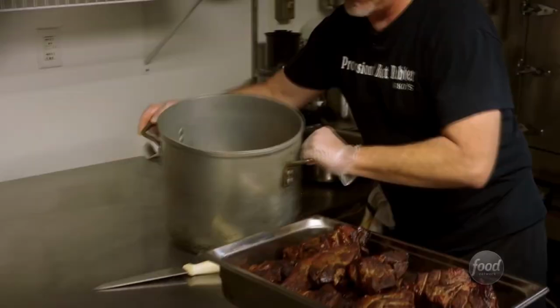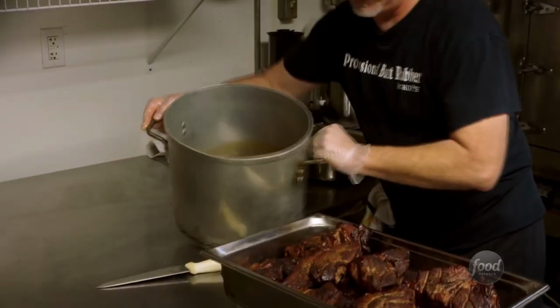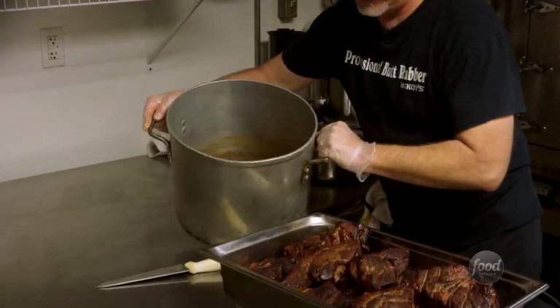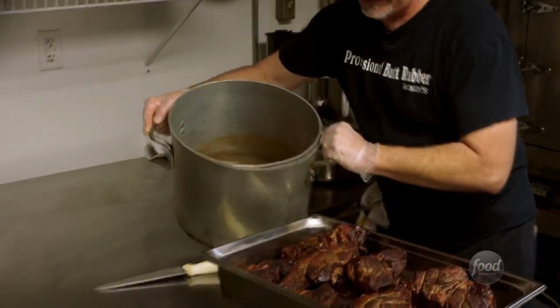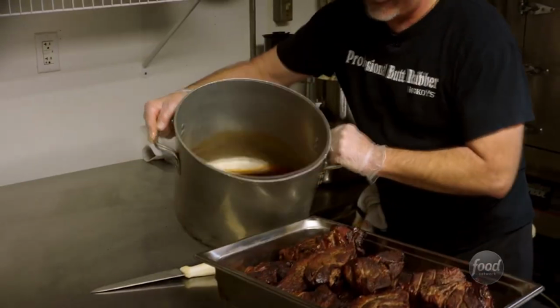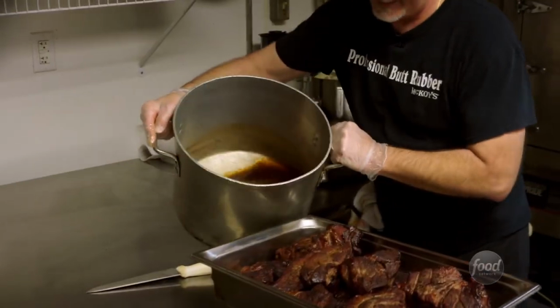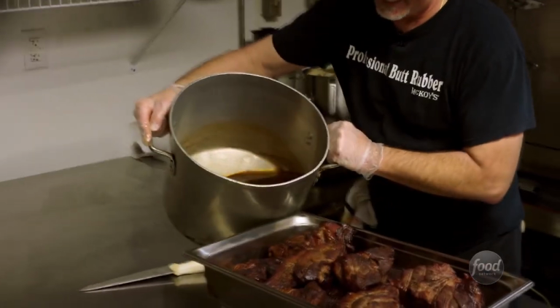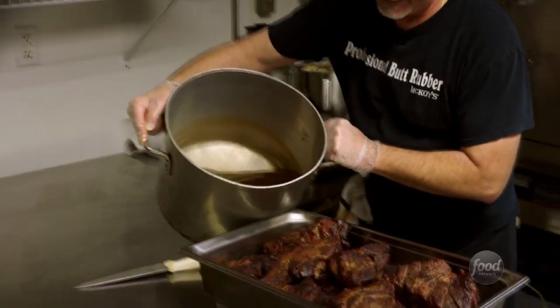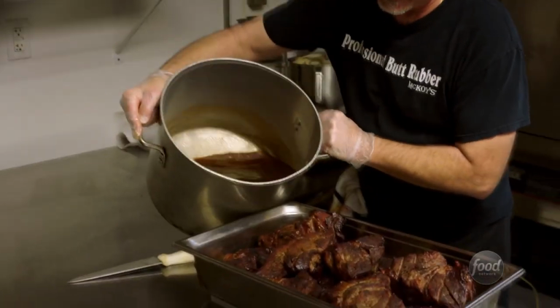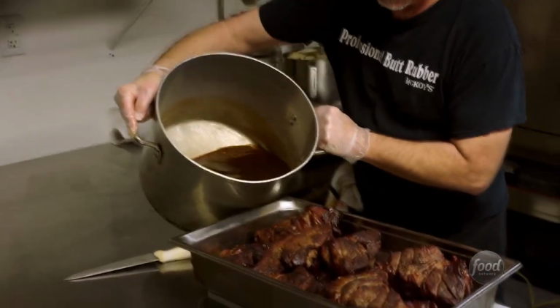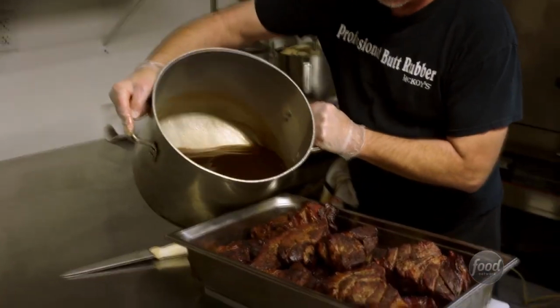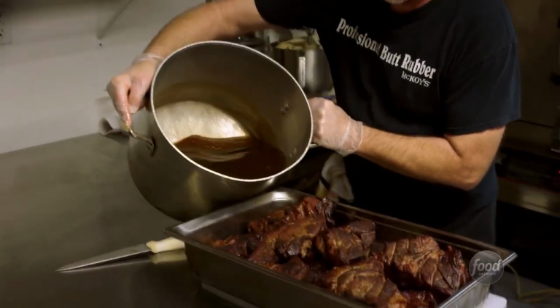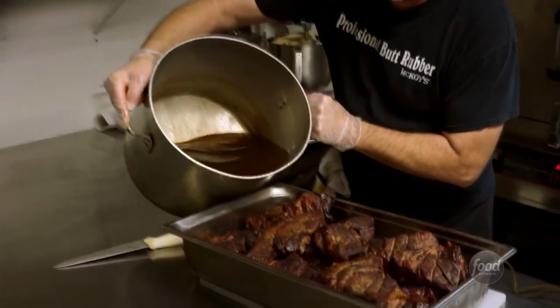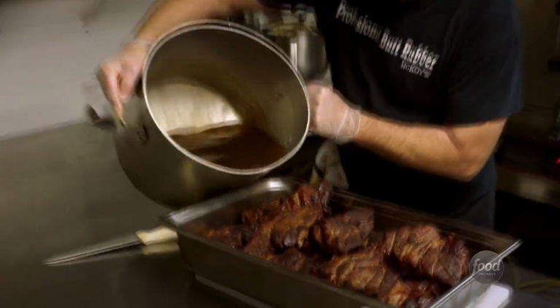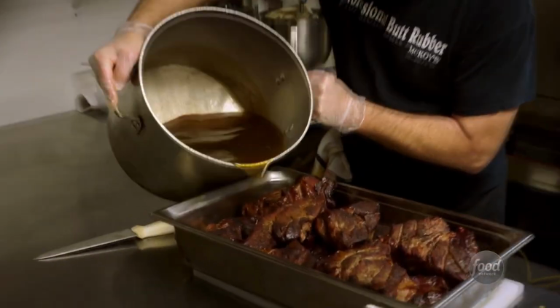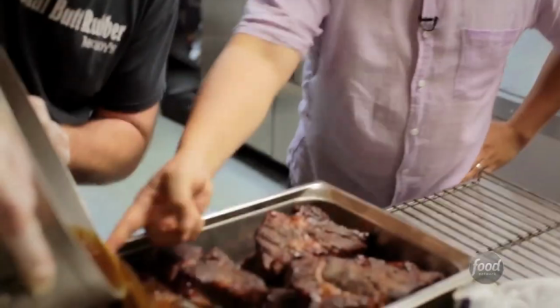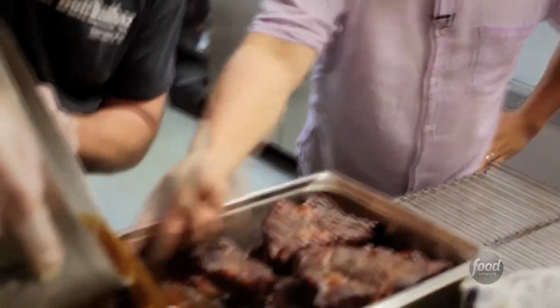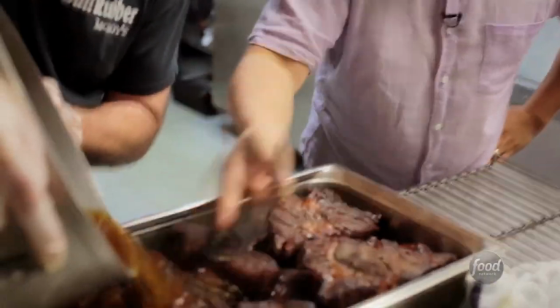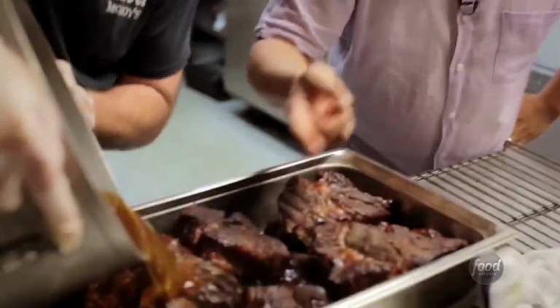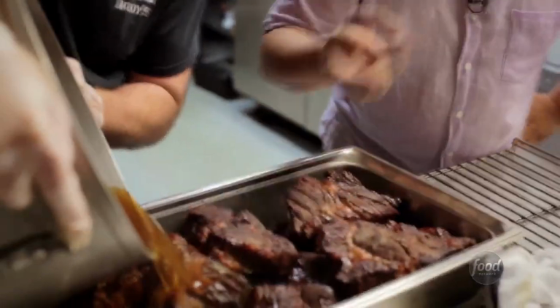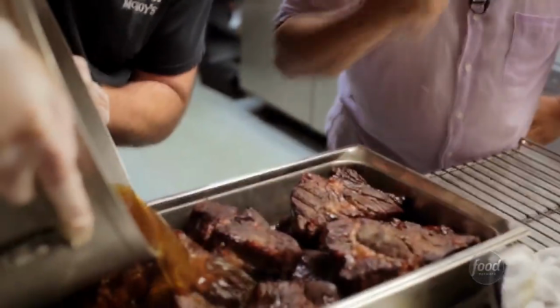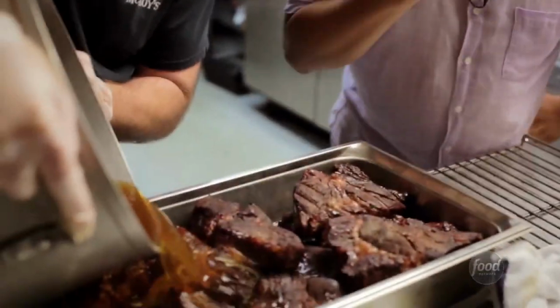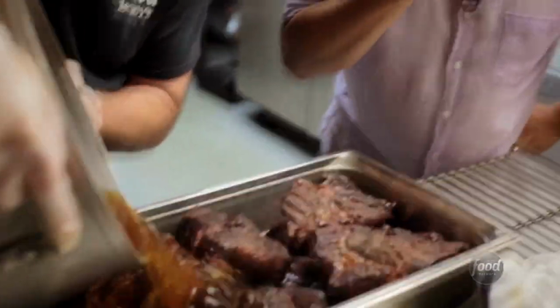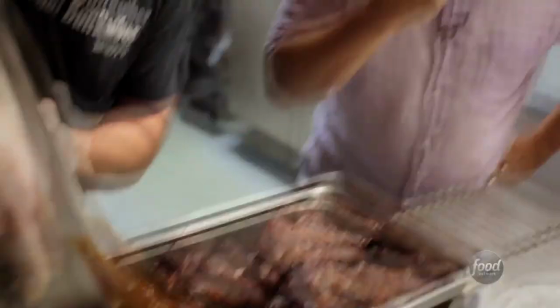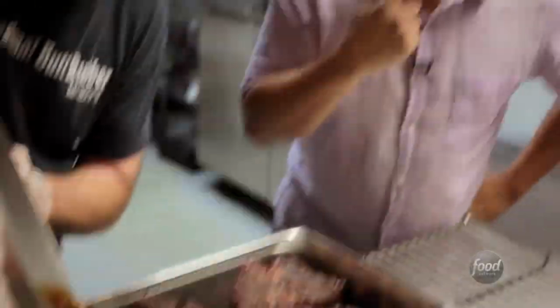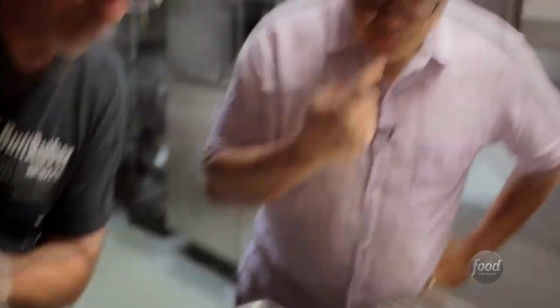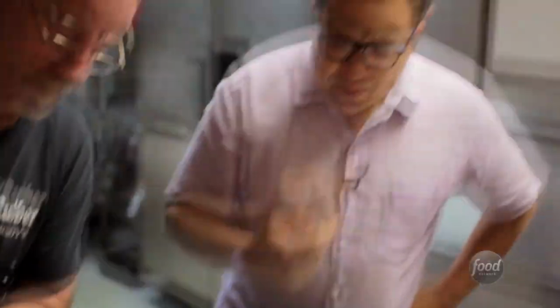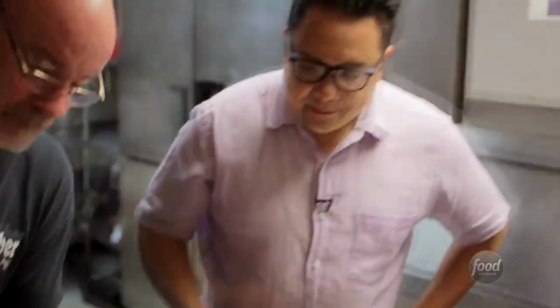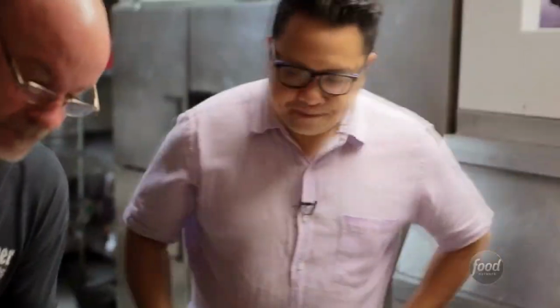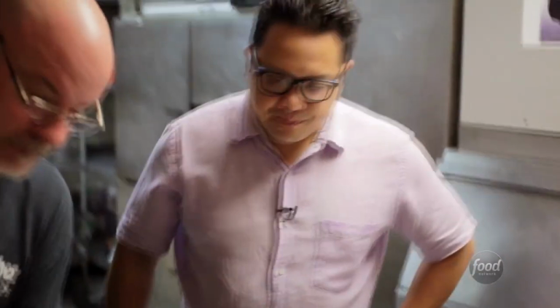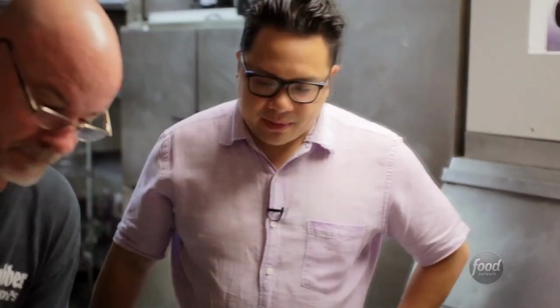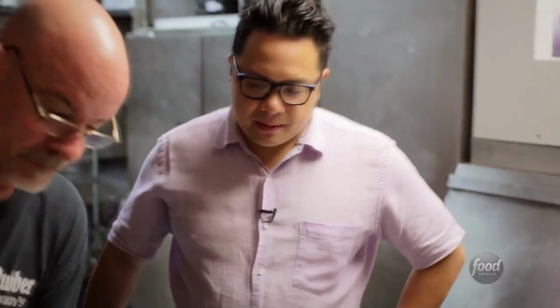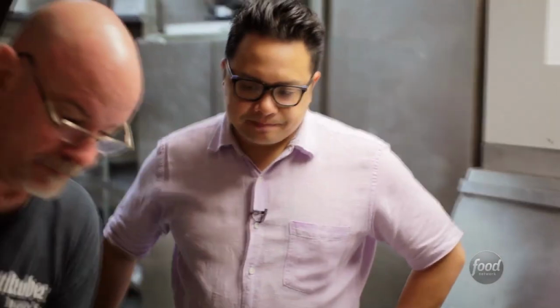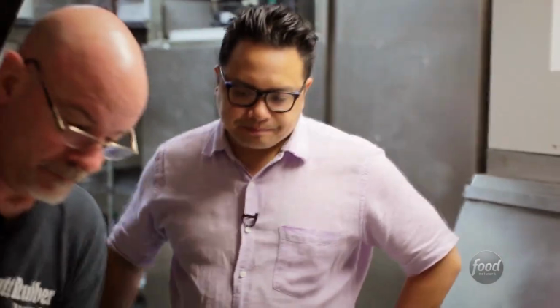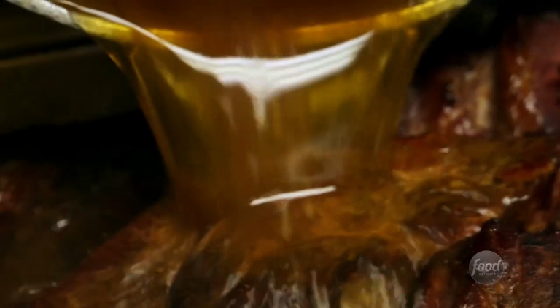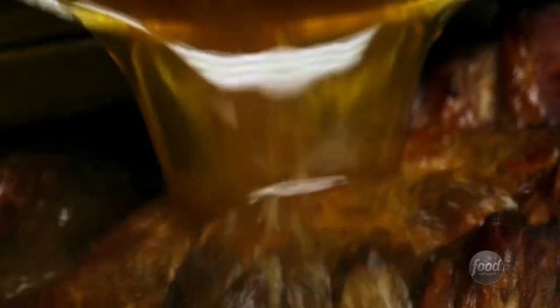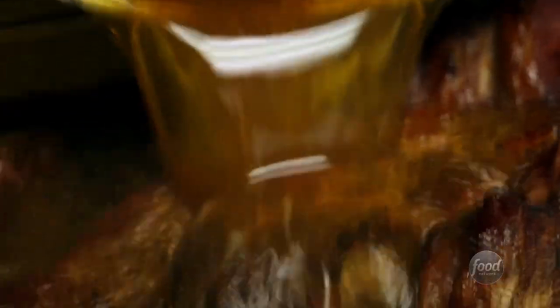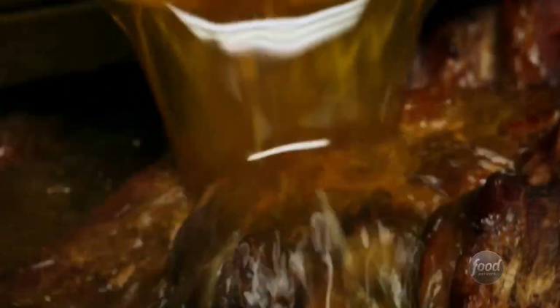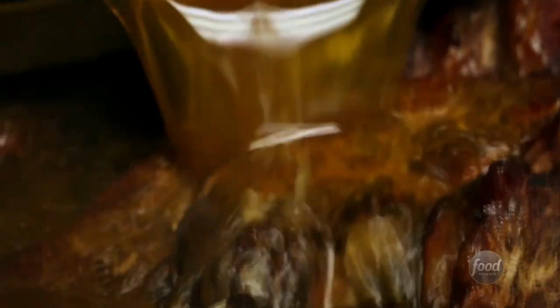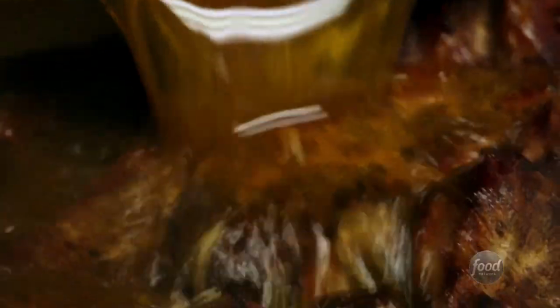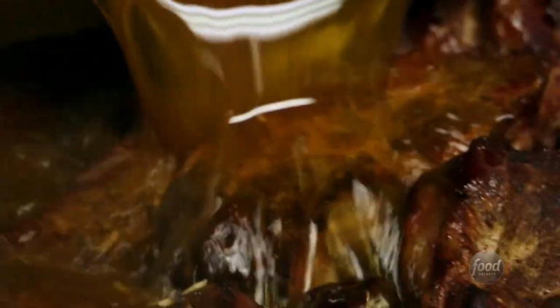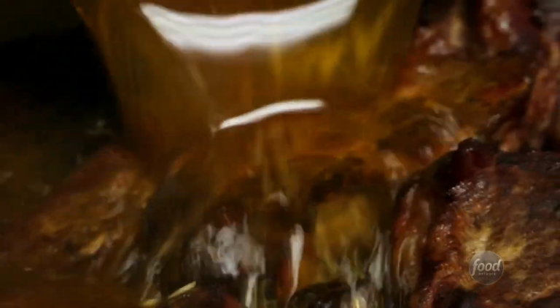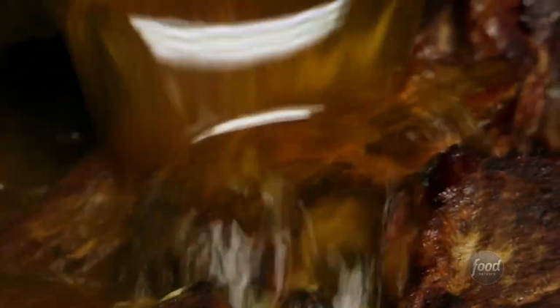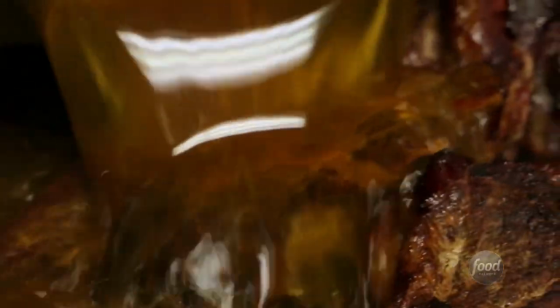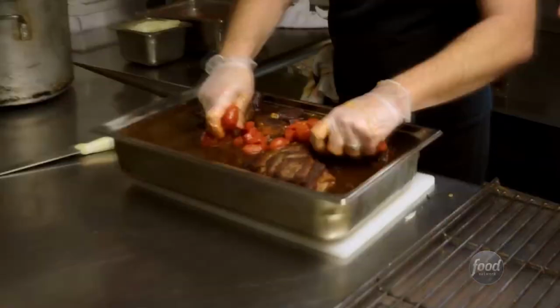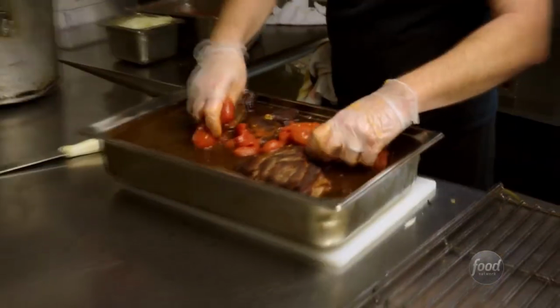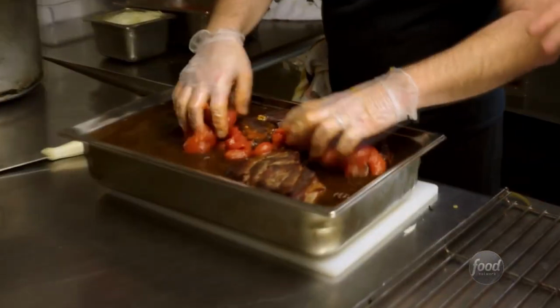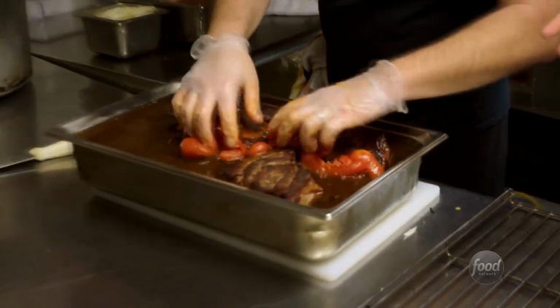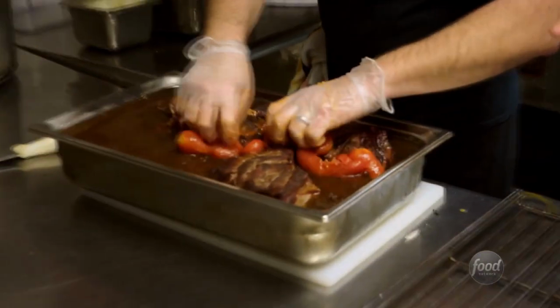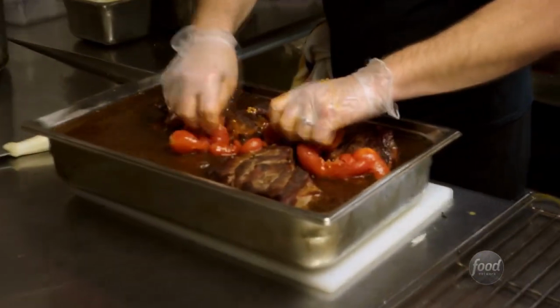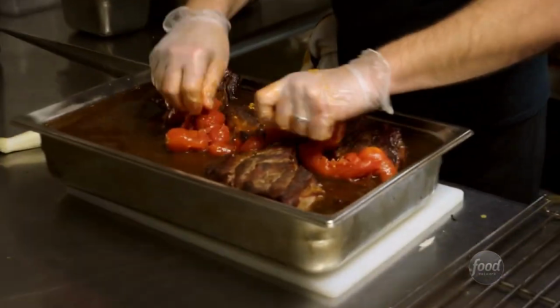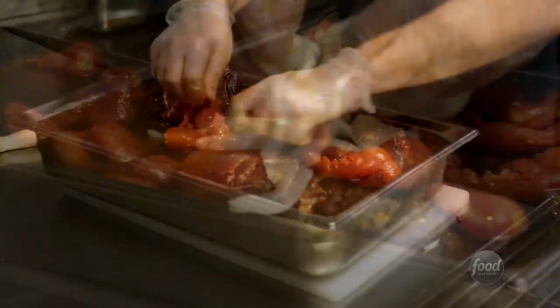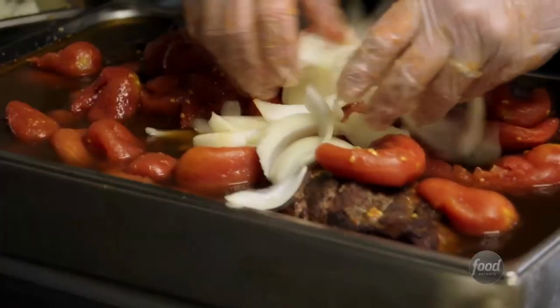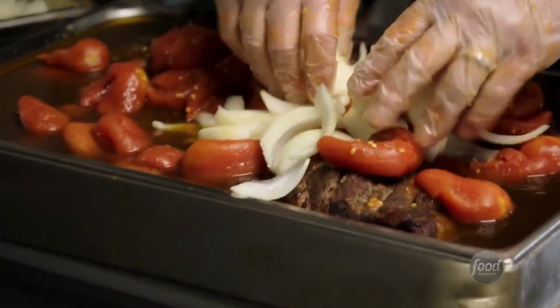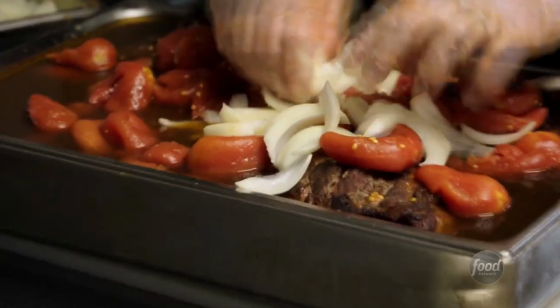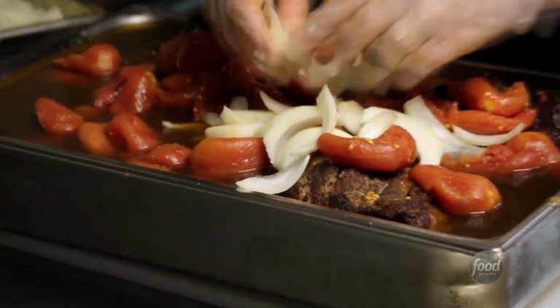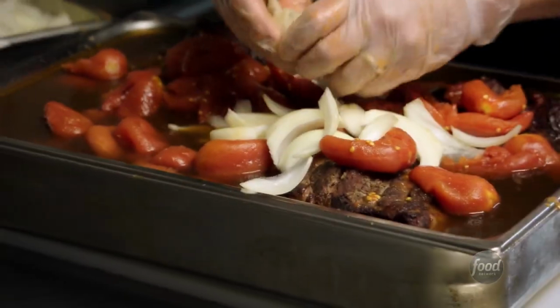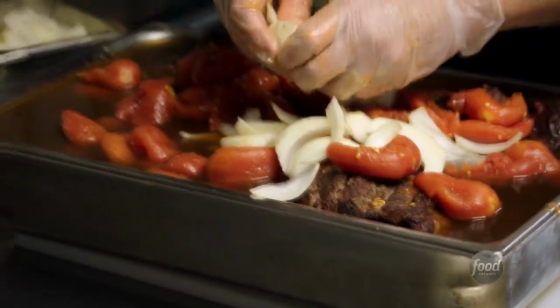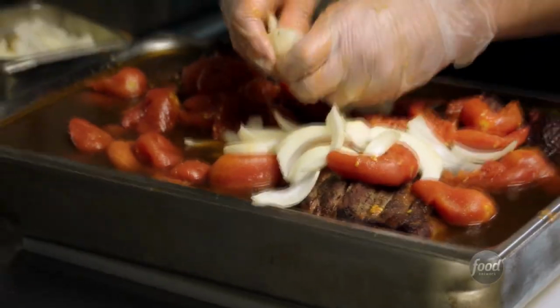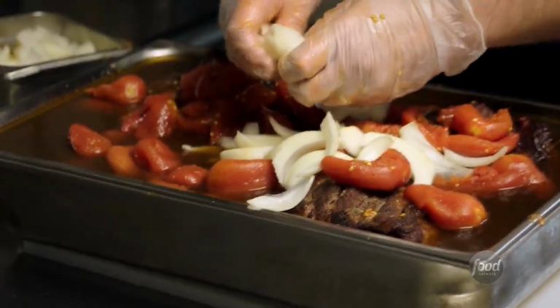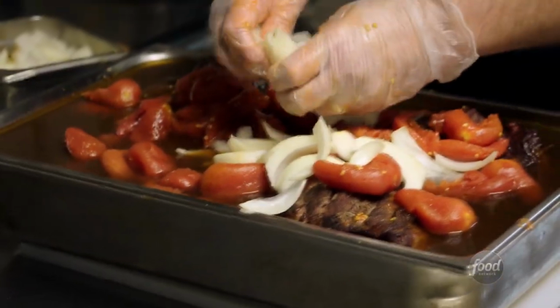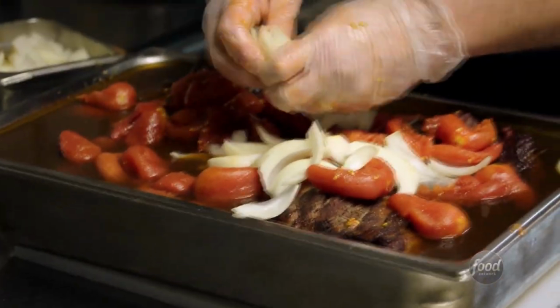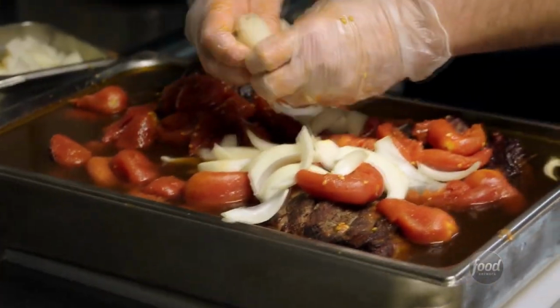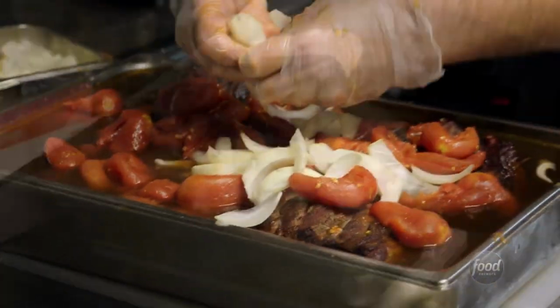This is beer, Worcestershire sauce, vinegar, salt, bay leaf. Basically, this is your barbecue sauce. Yeah — a barbecue base braise.